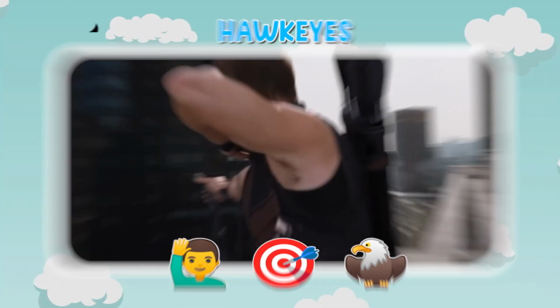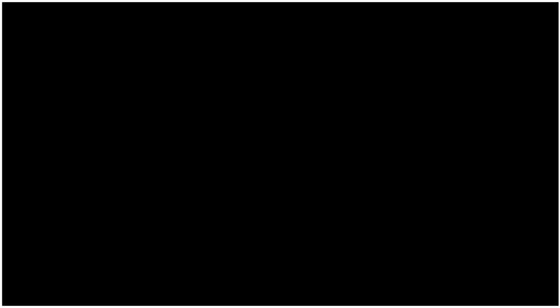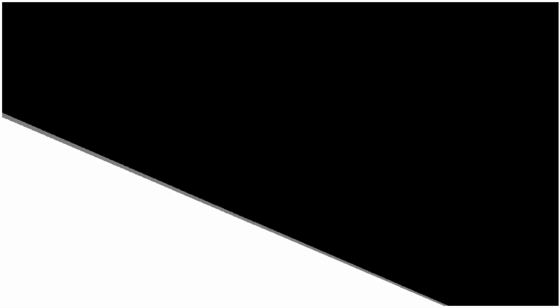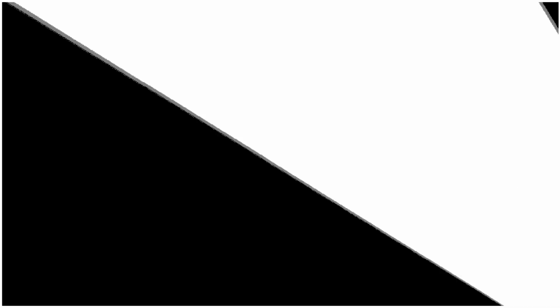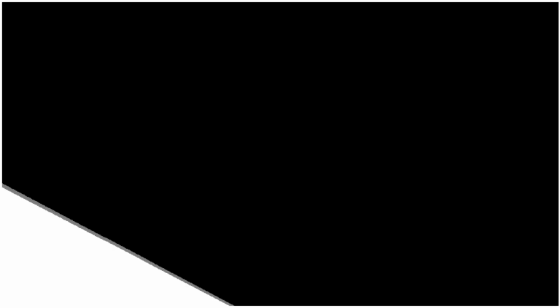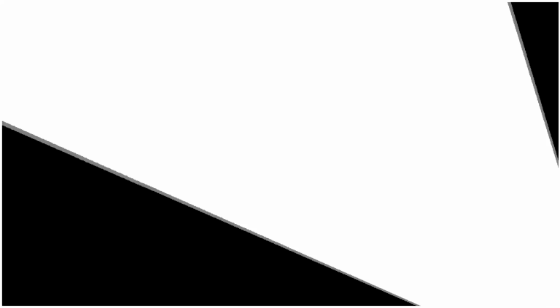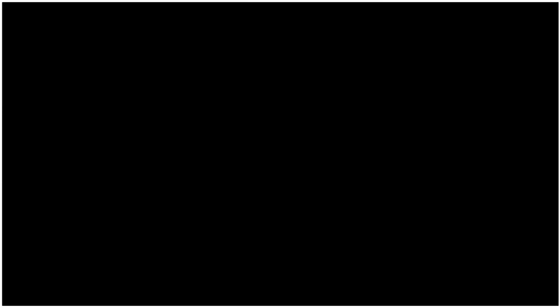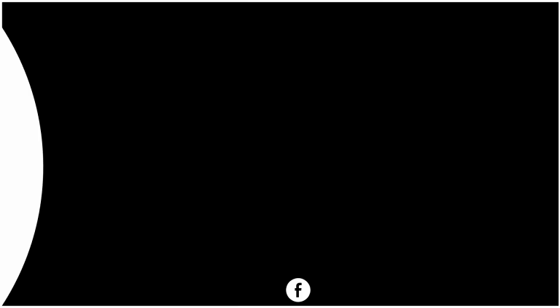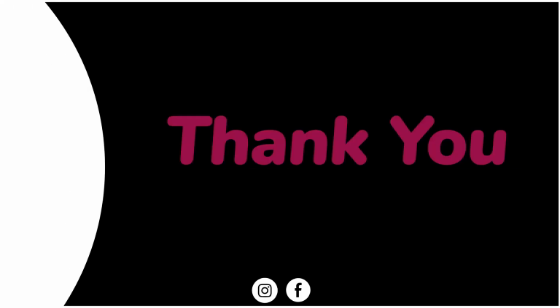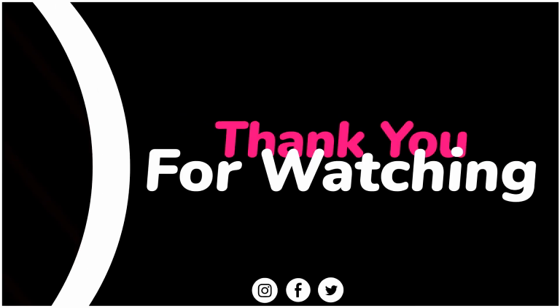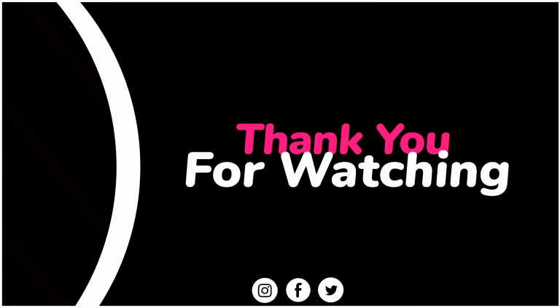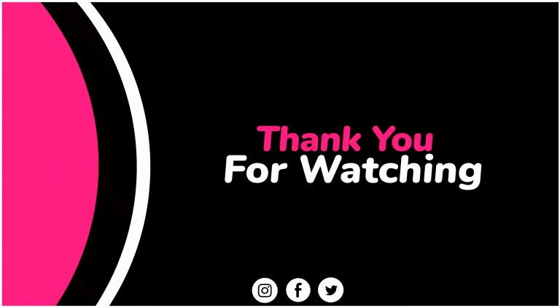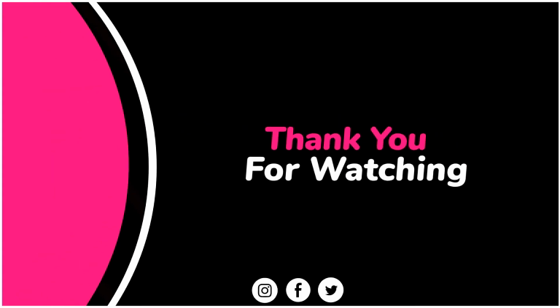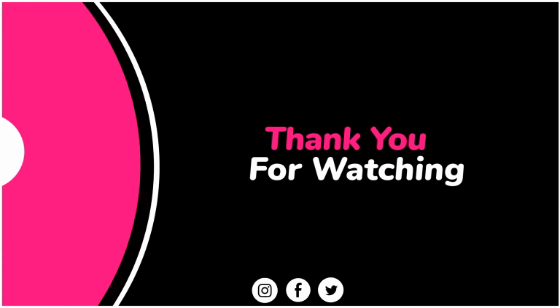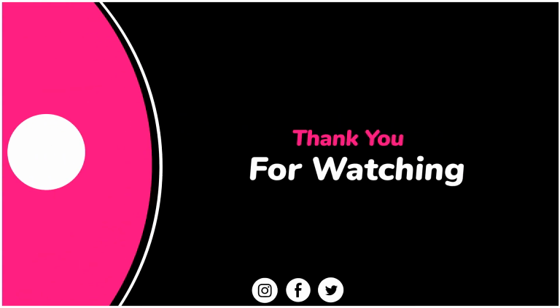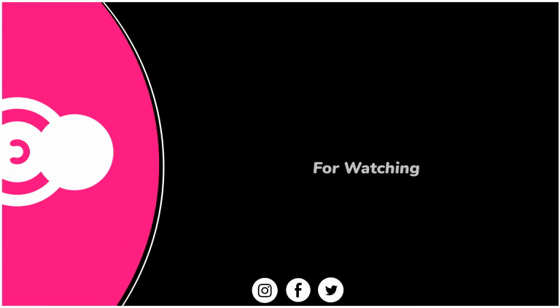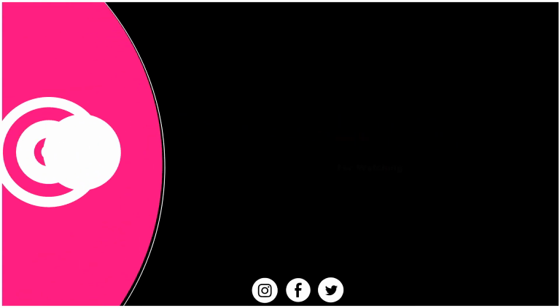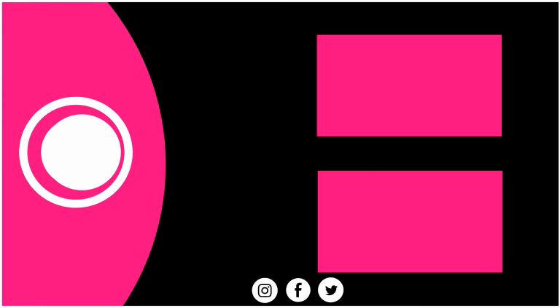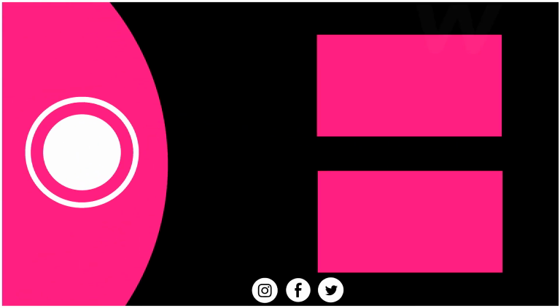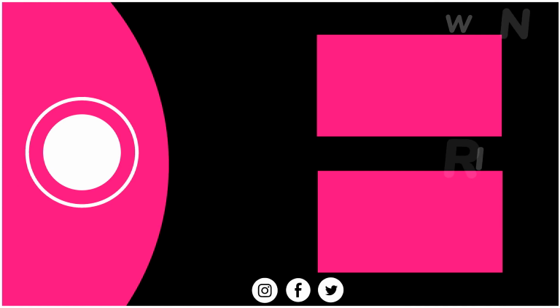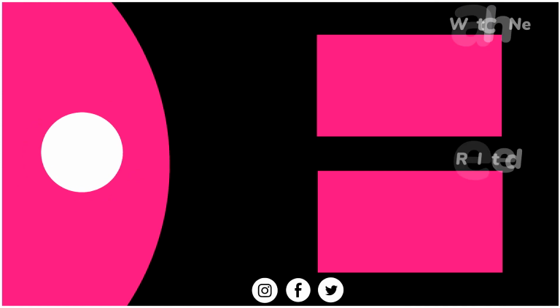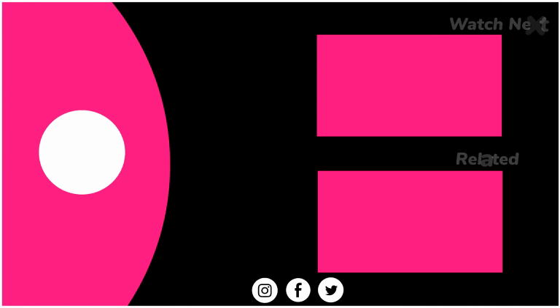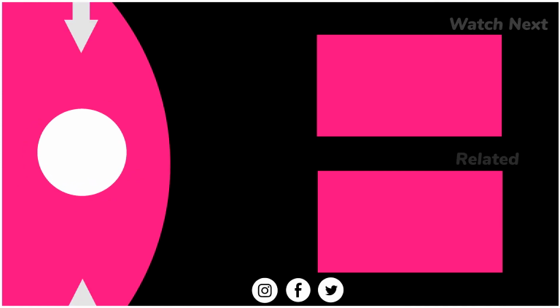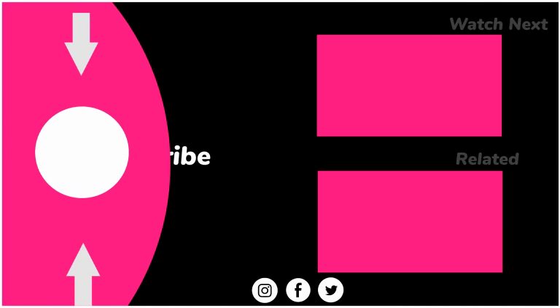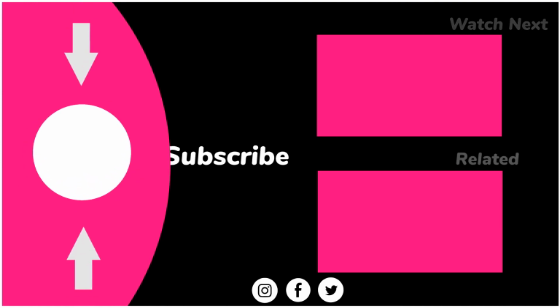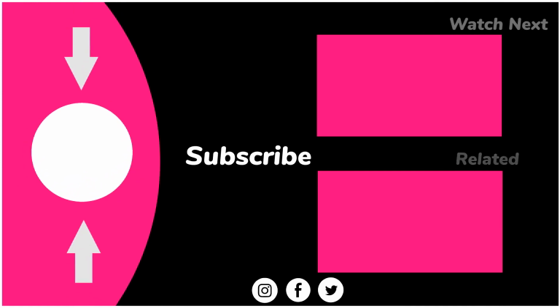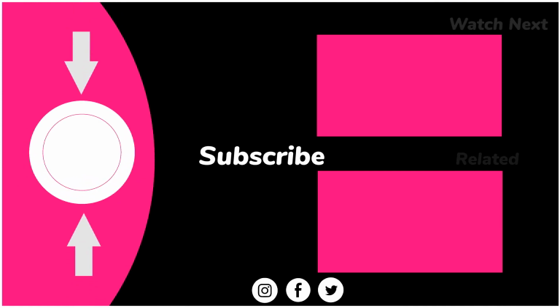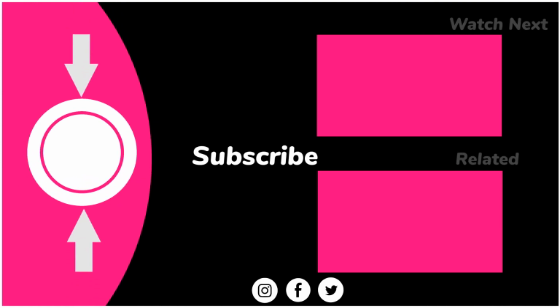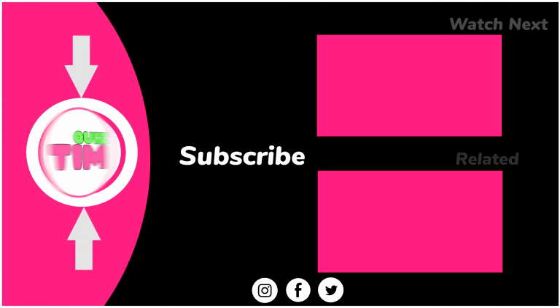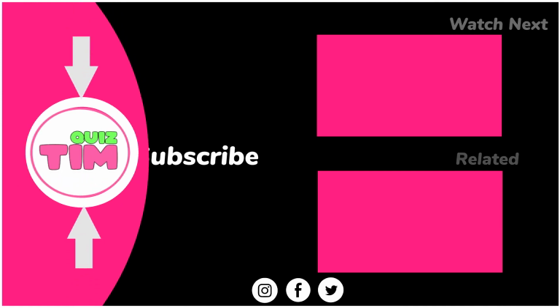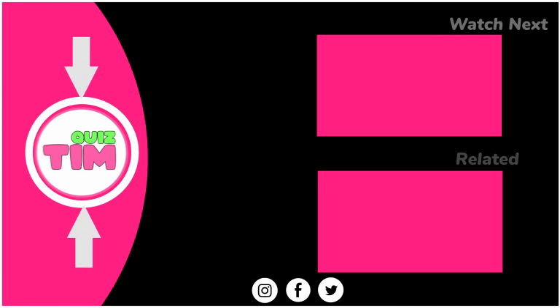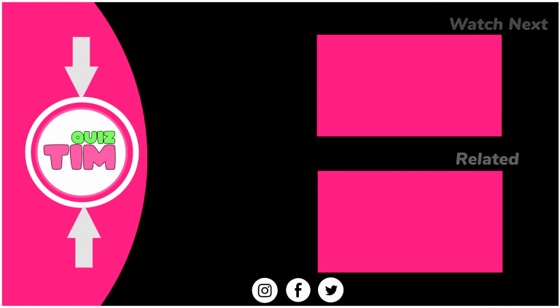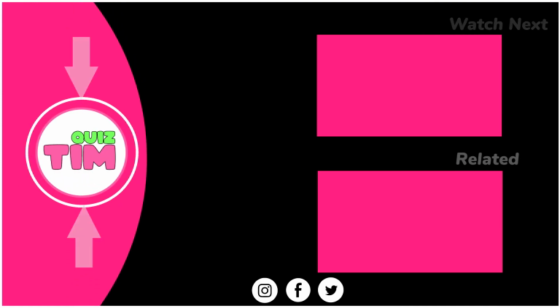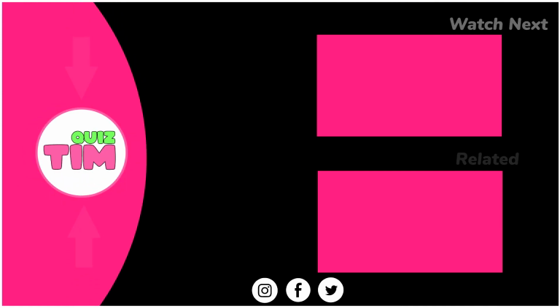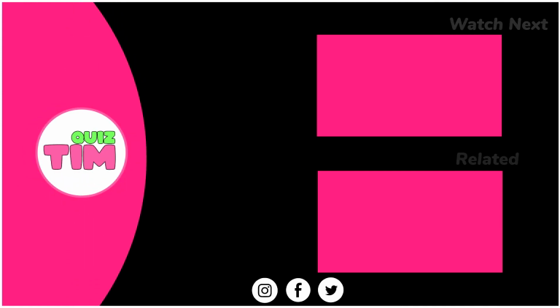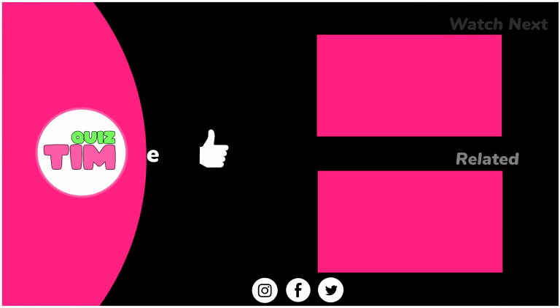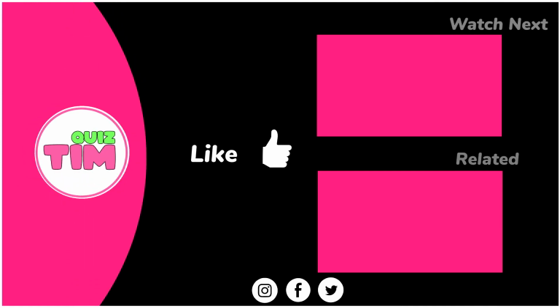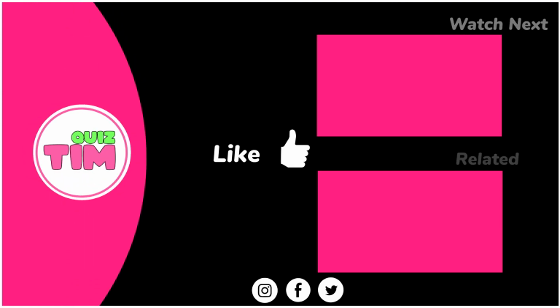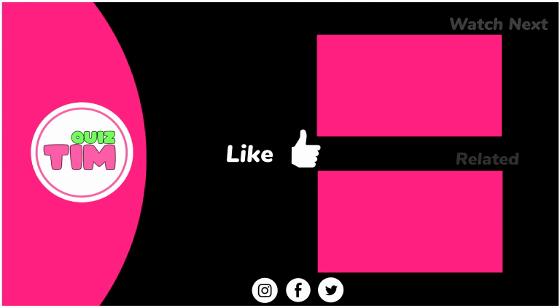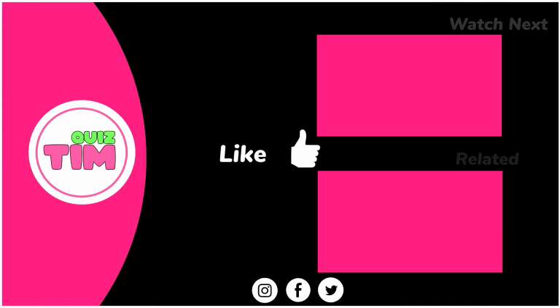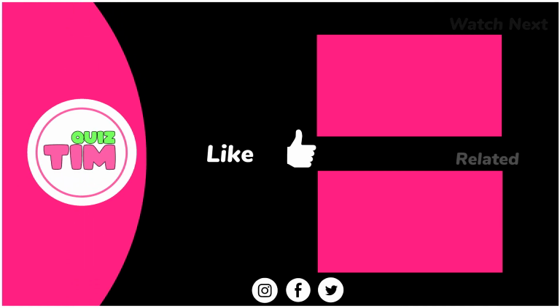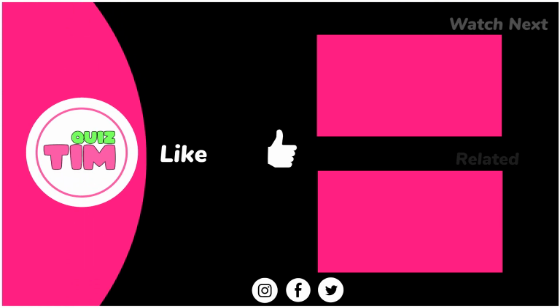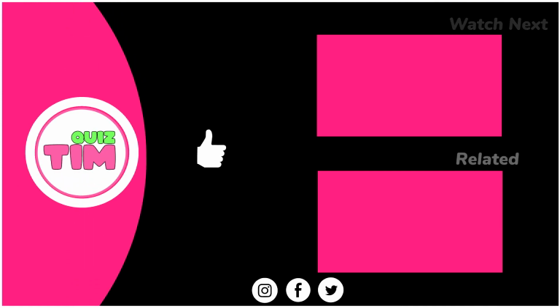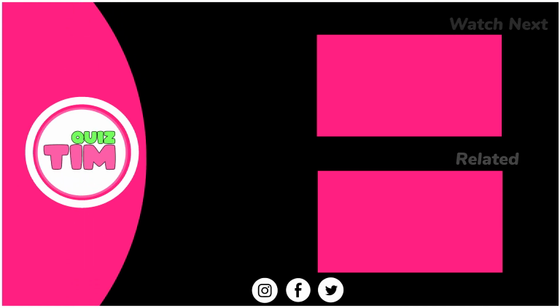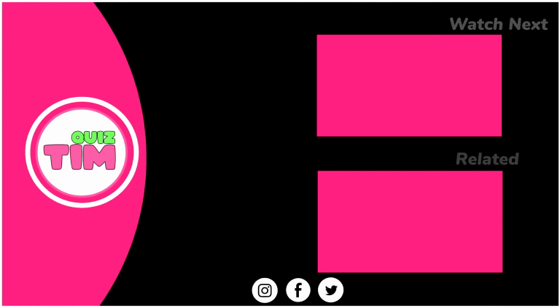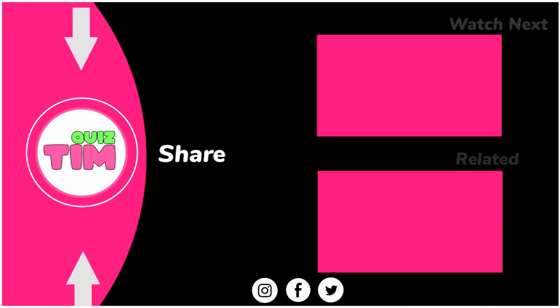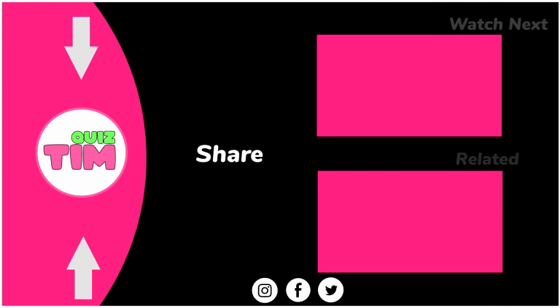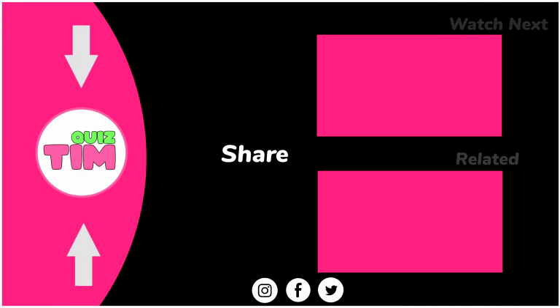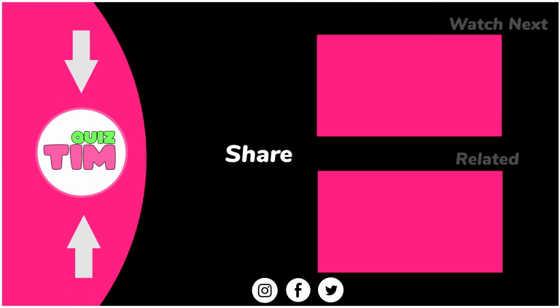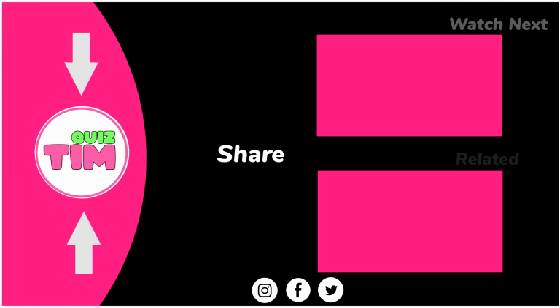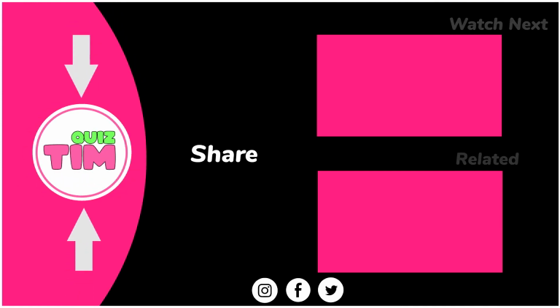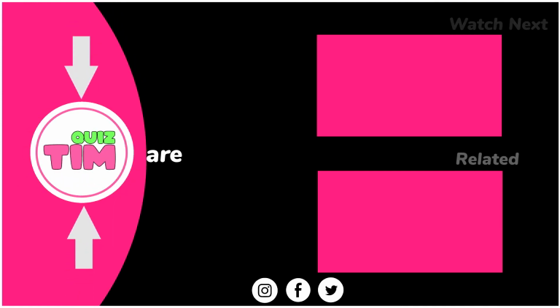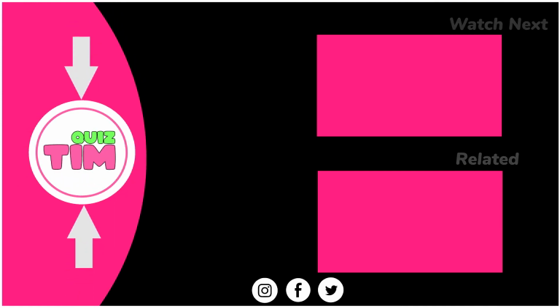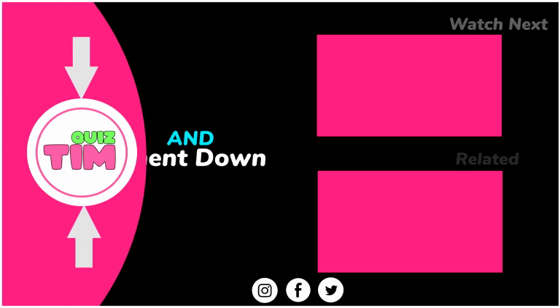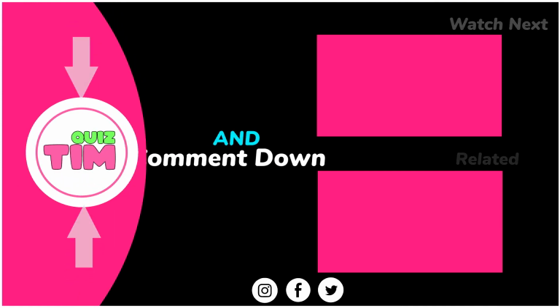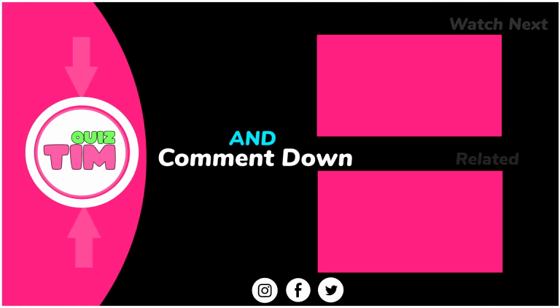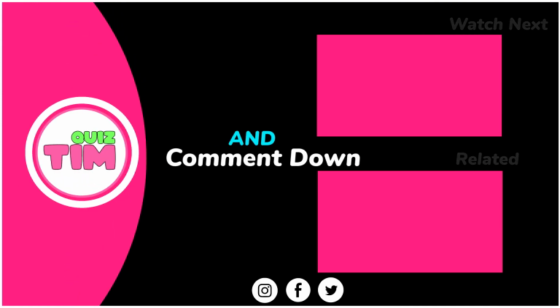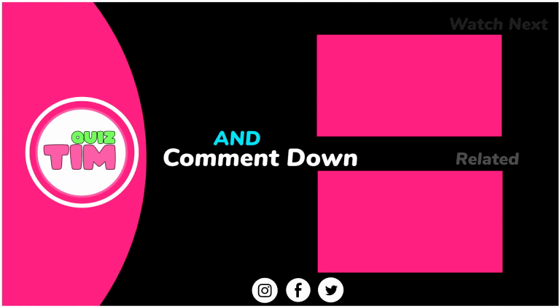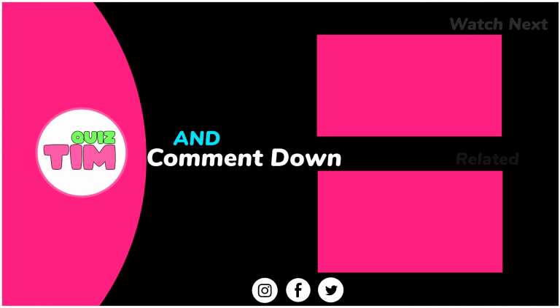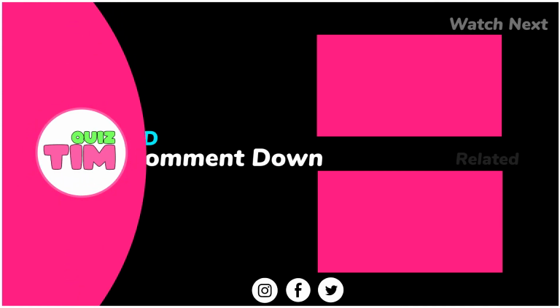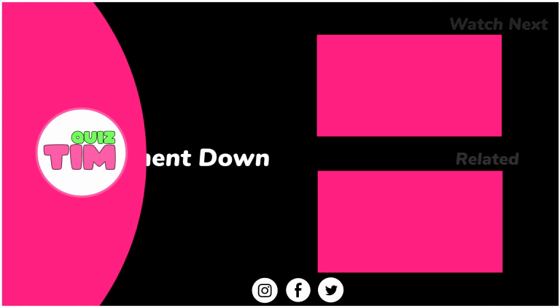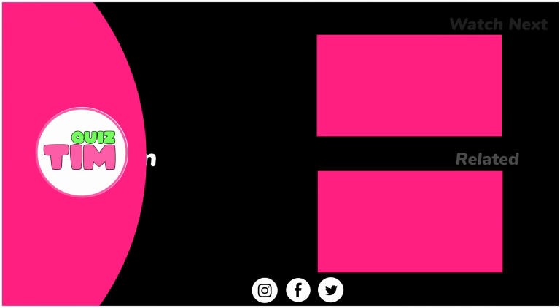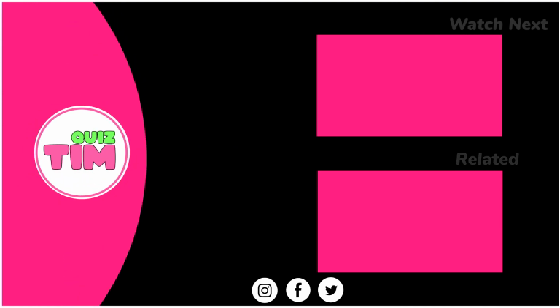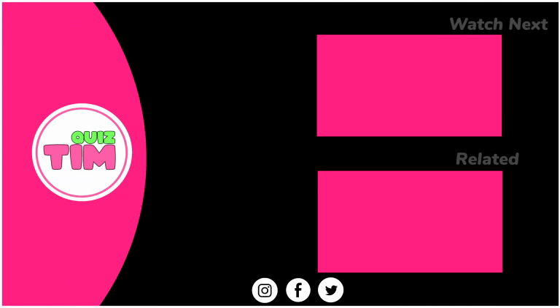Thank you for watching. Let me know how many questions you got in the comments. Don't forget to subscribe. See you in the next video.